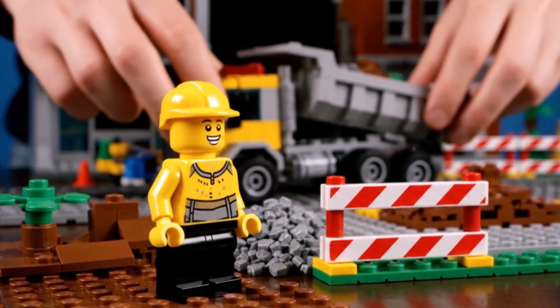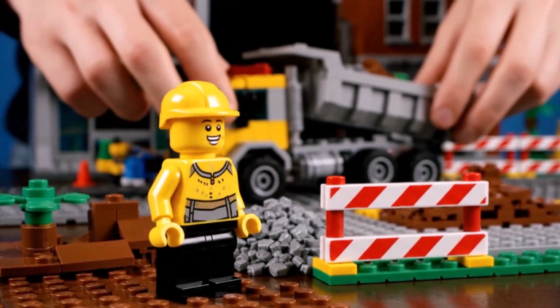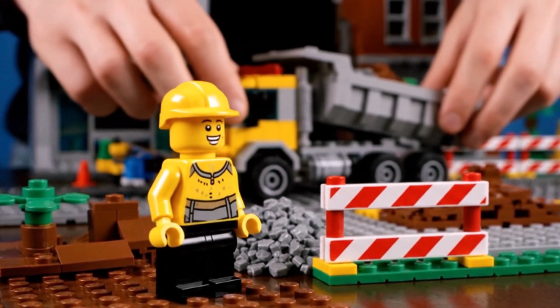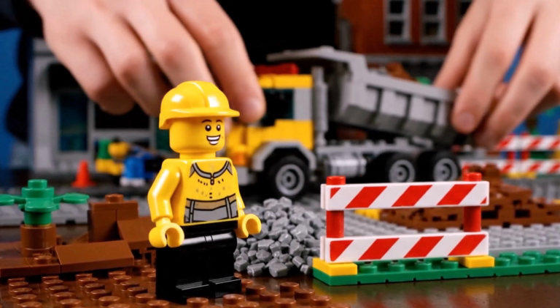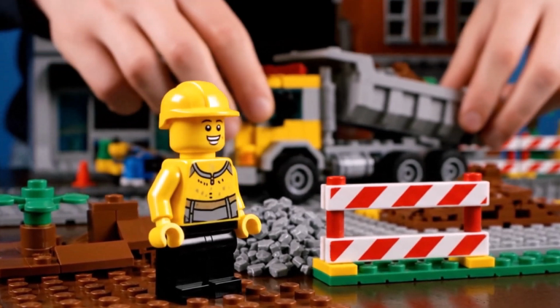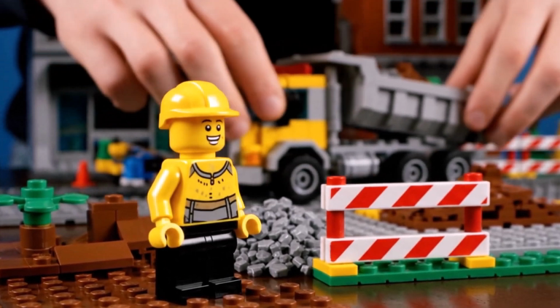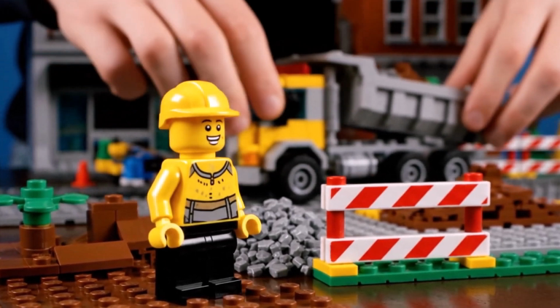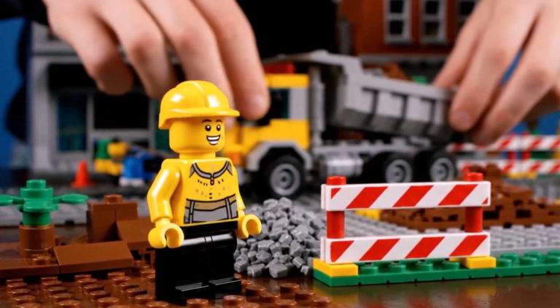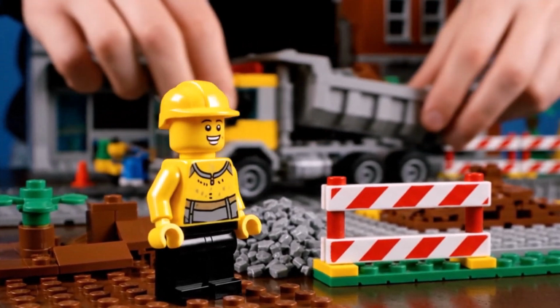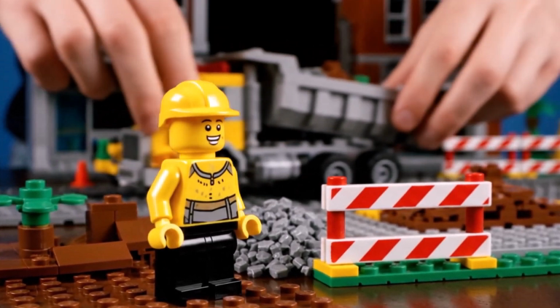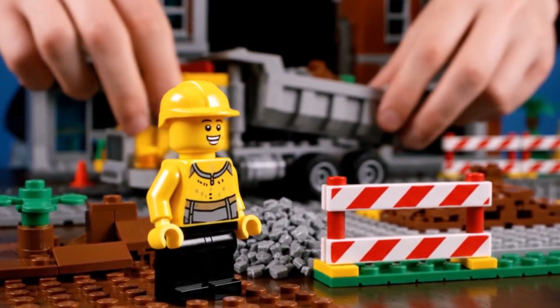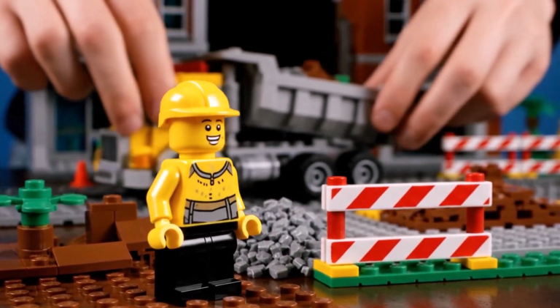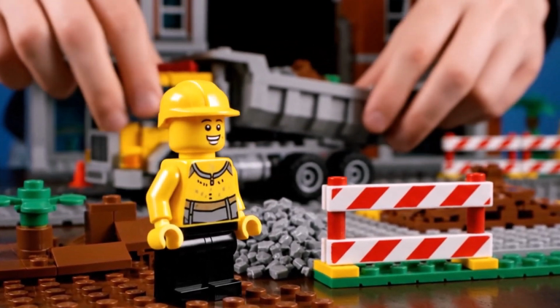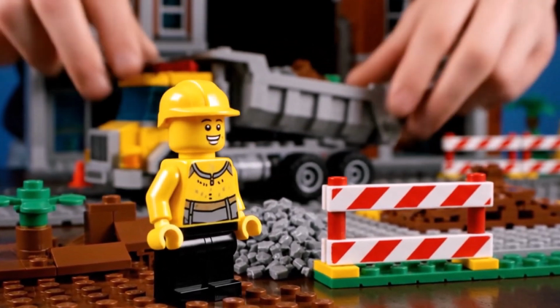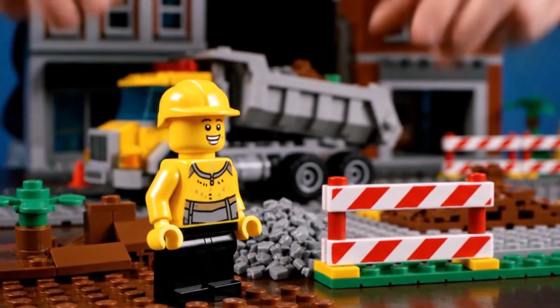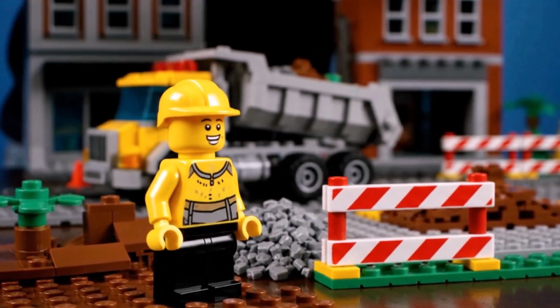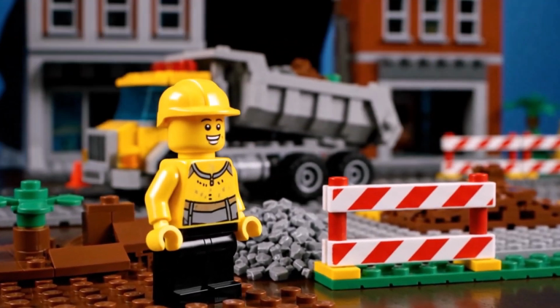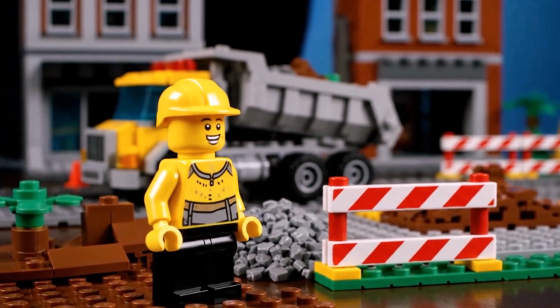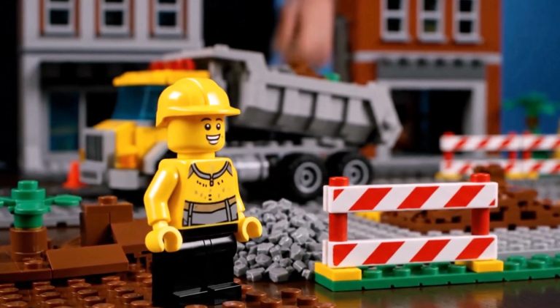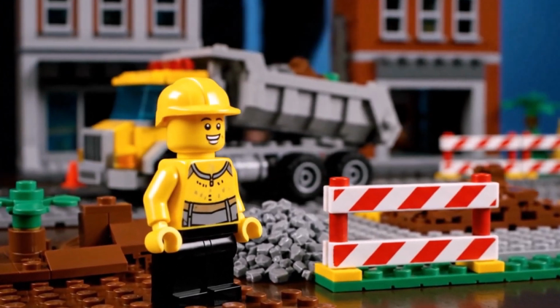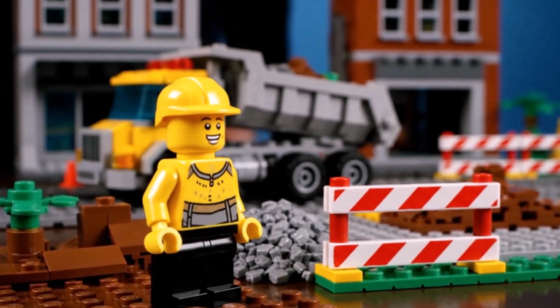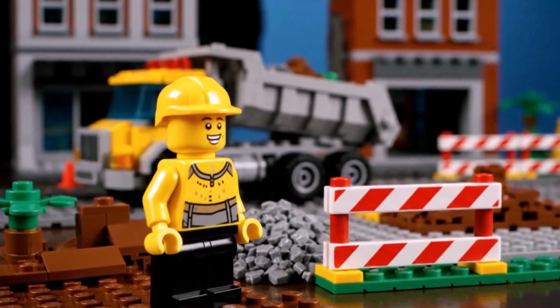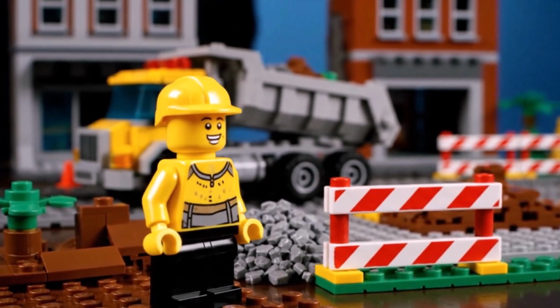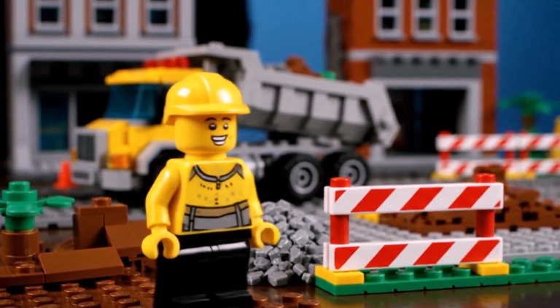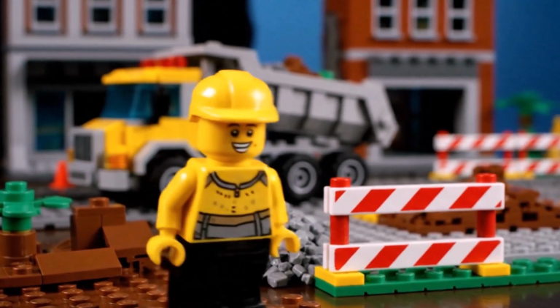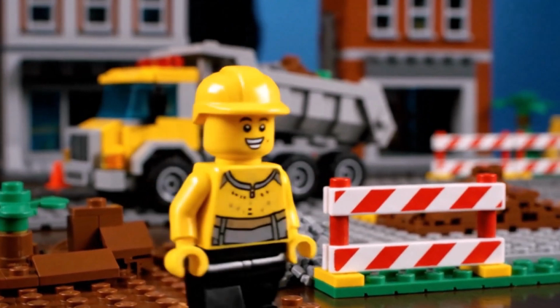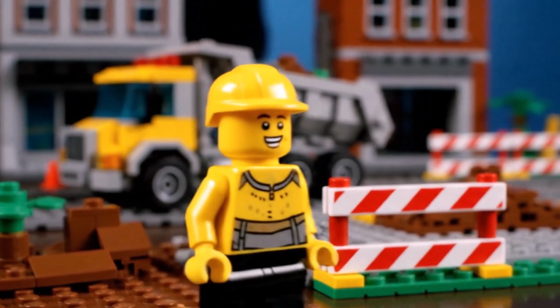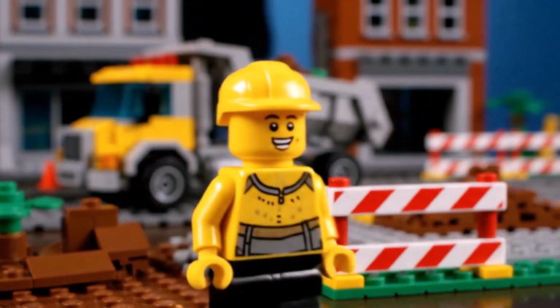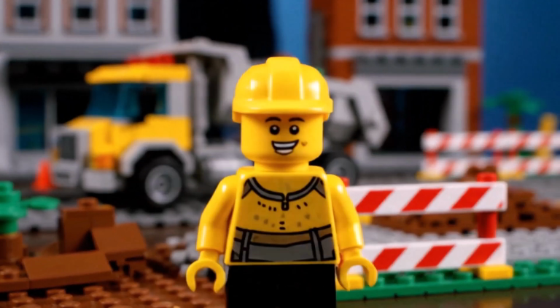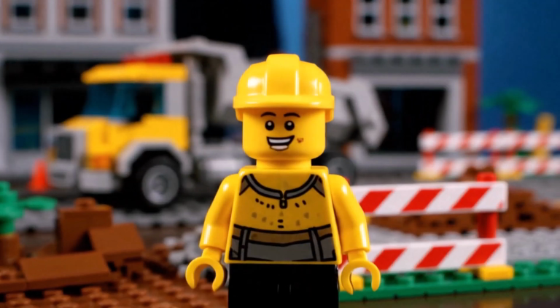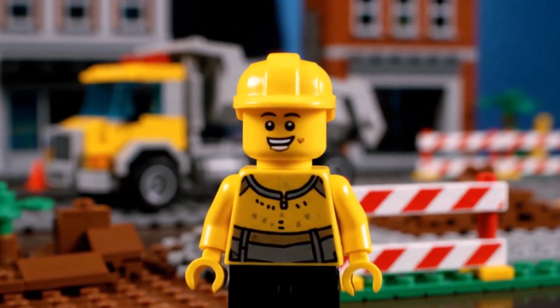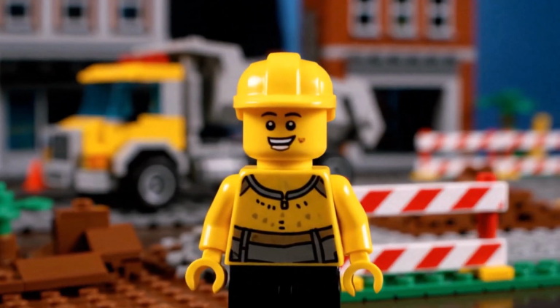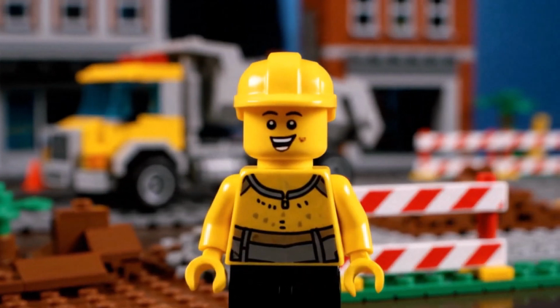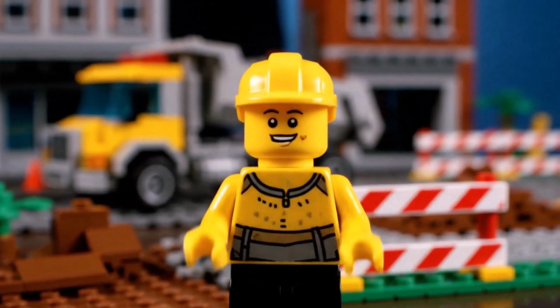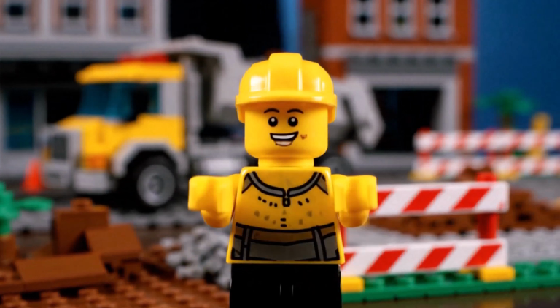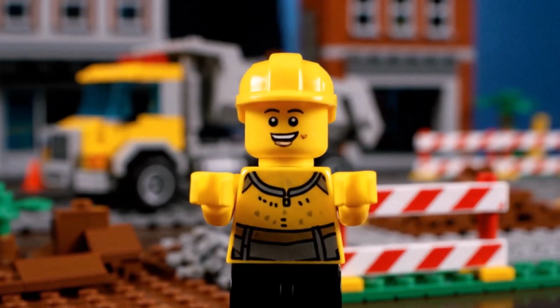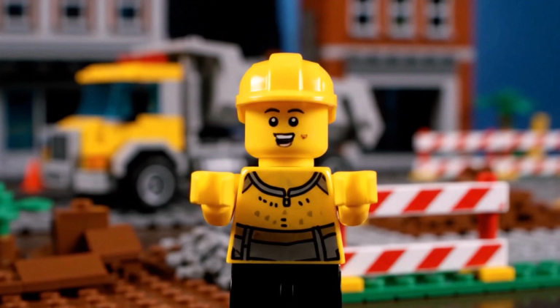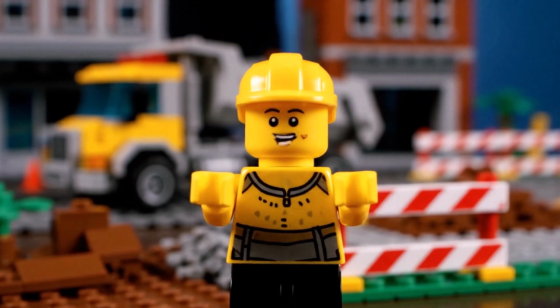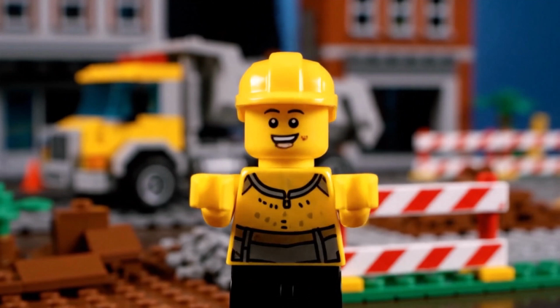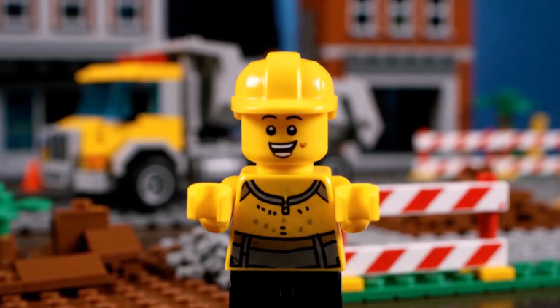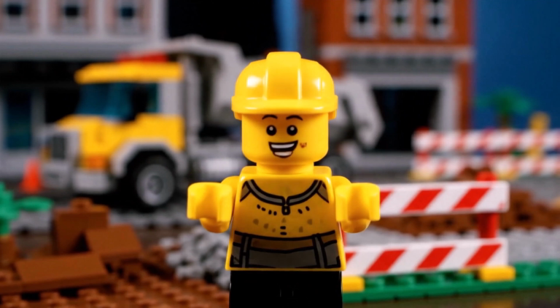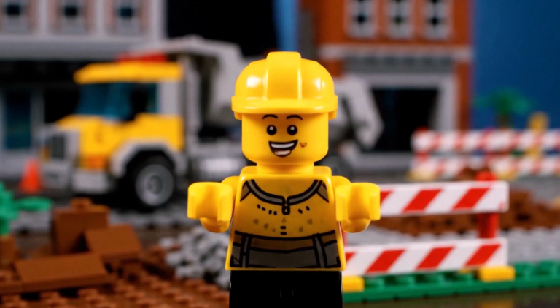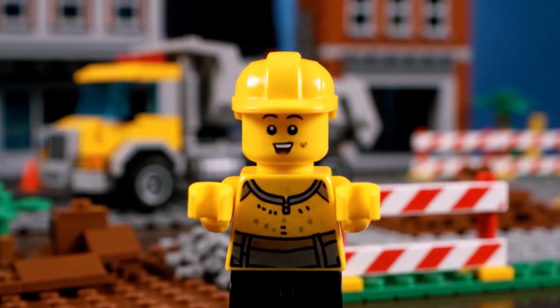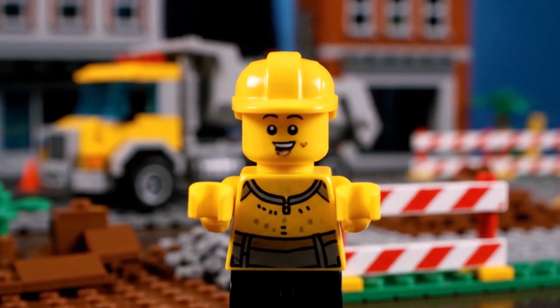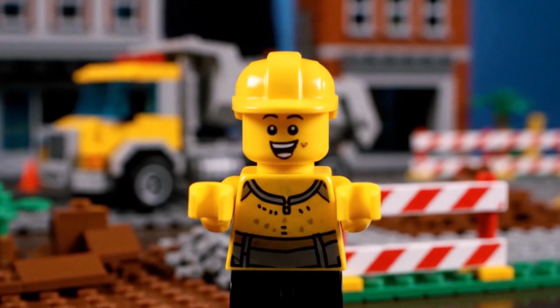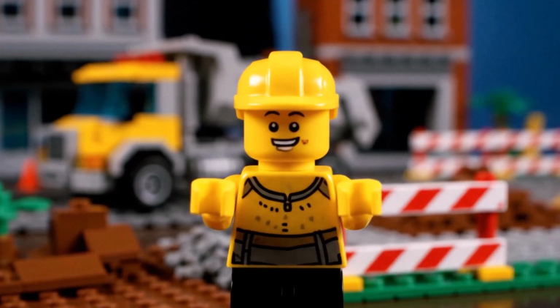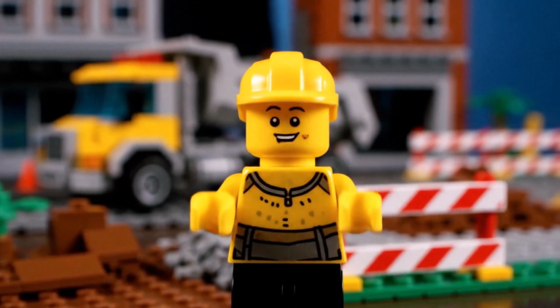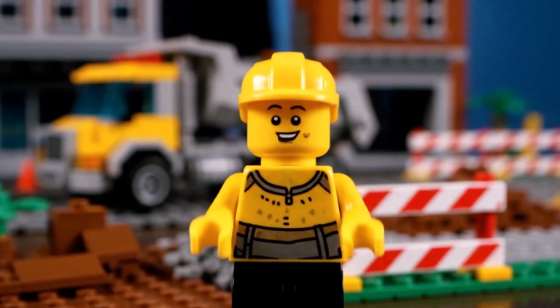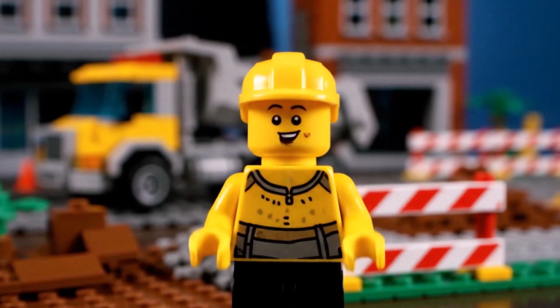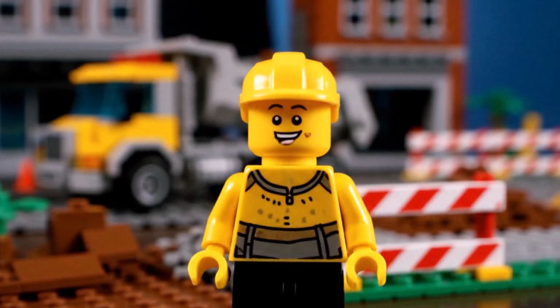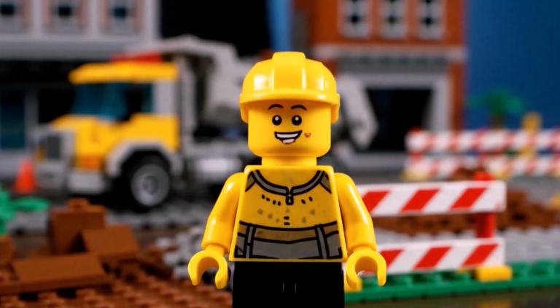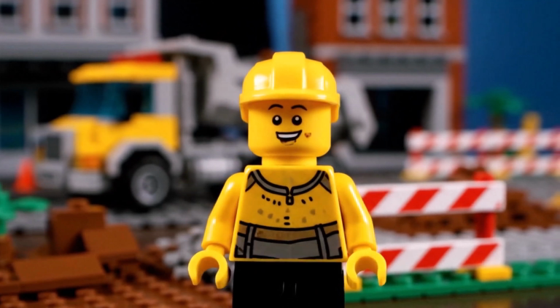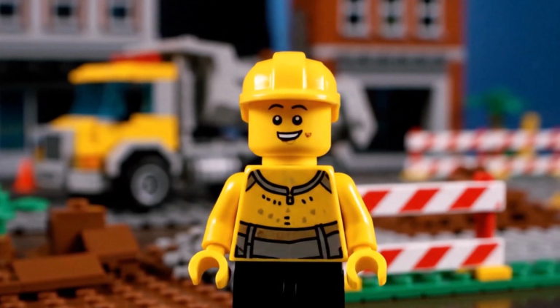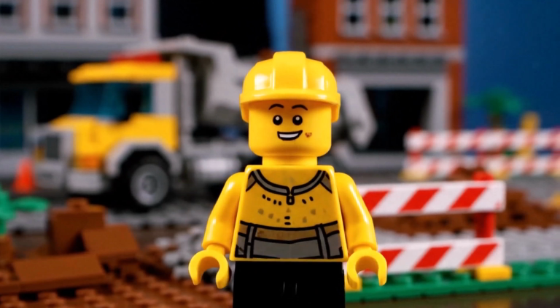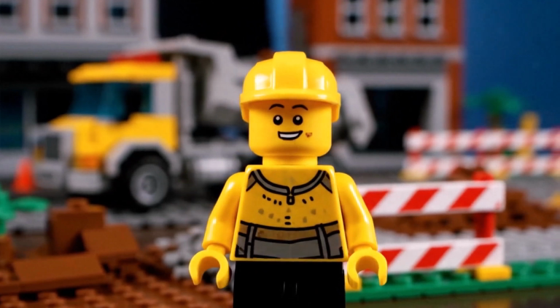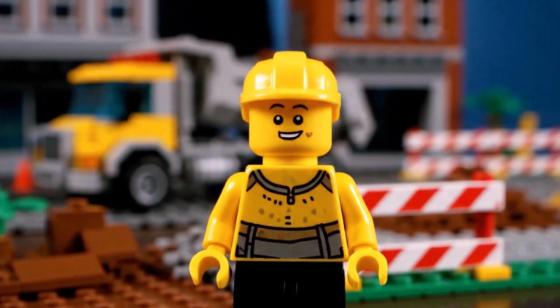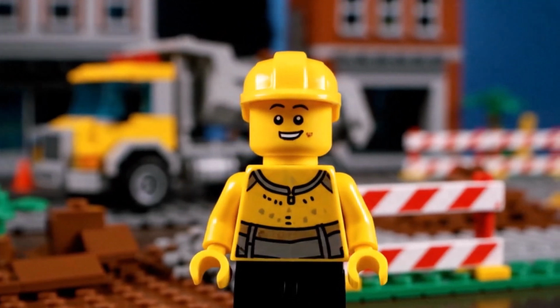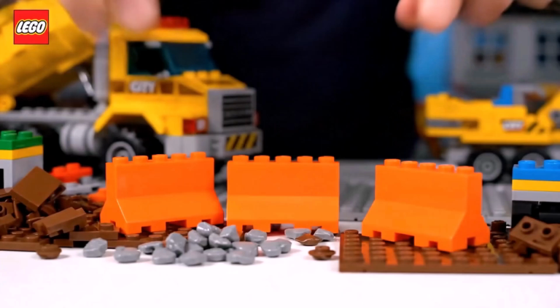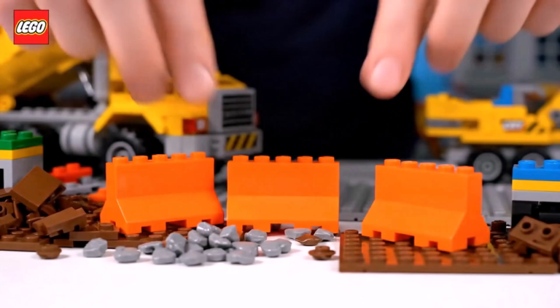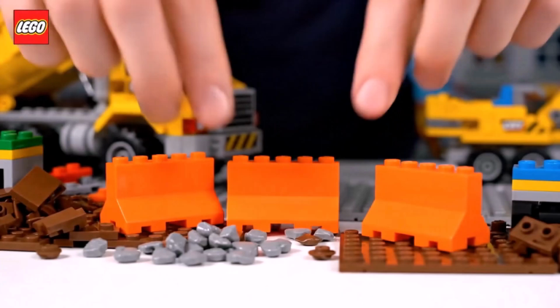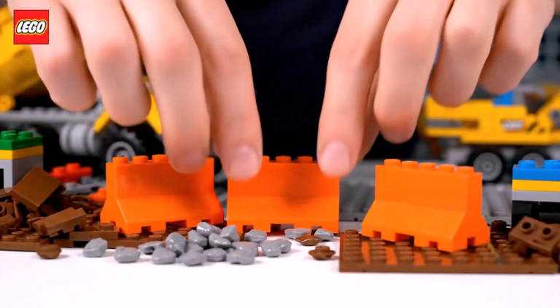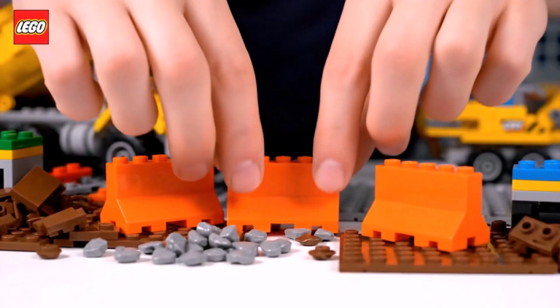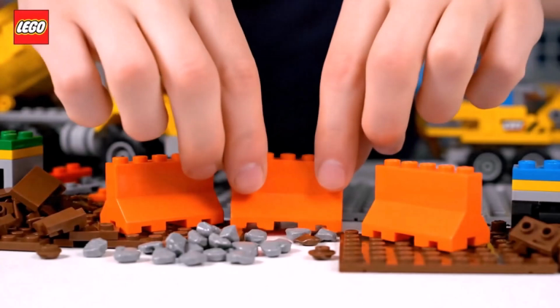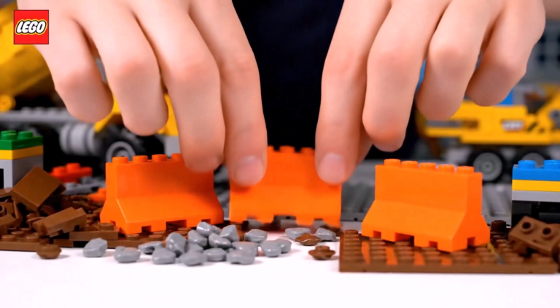That's a dump truck! It carries lots of heavy stuff like sand and rocks for building! Dump truck!